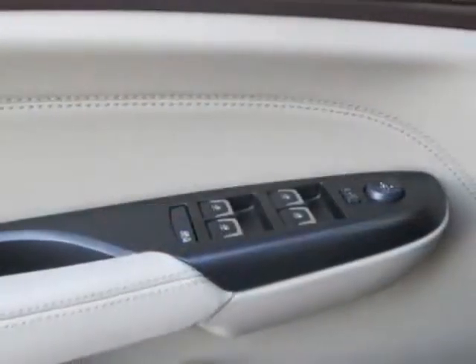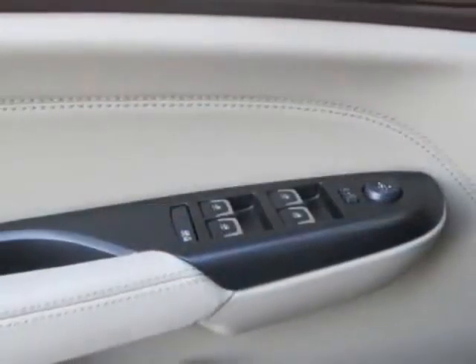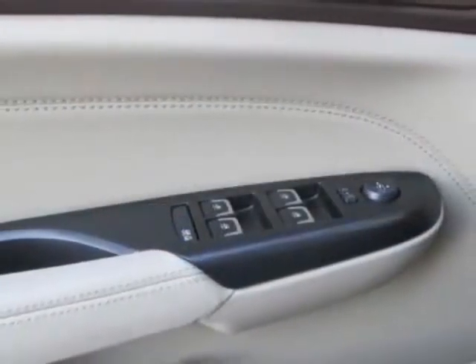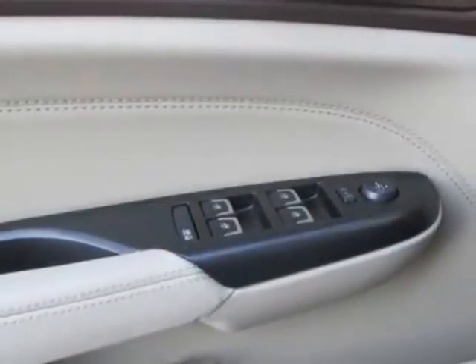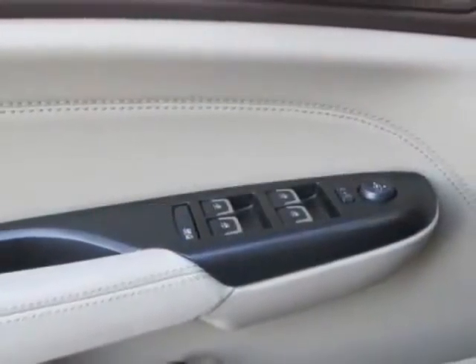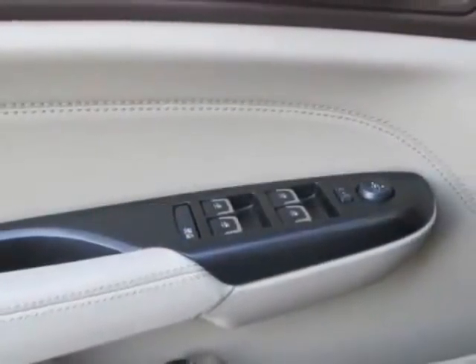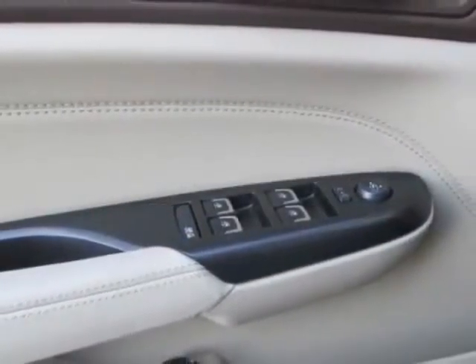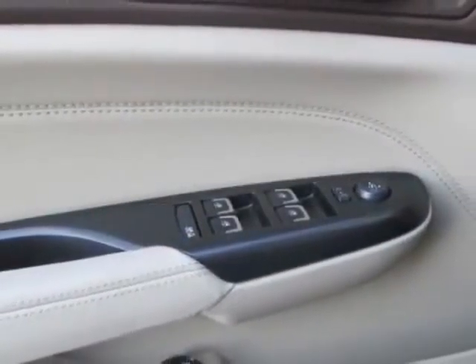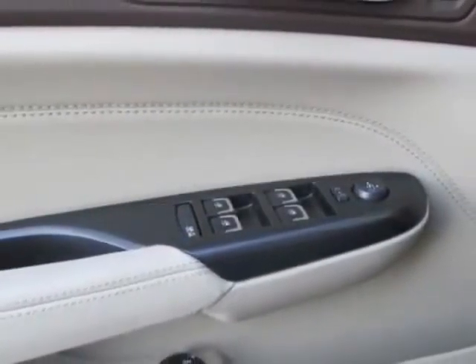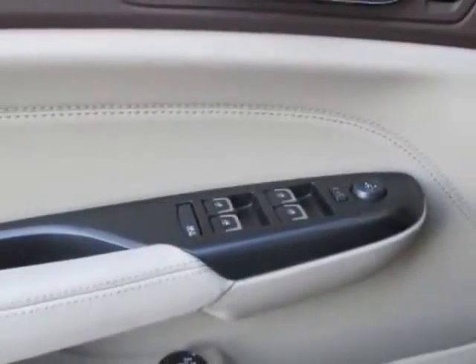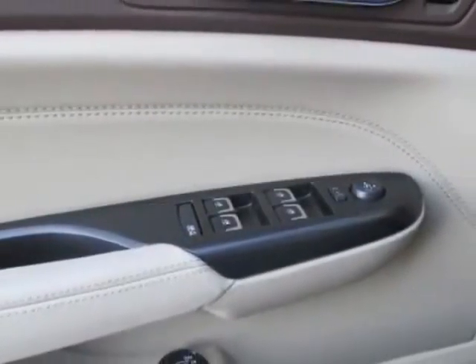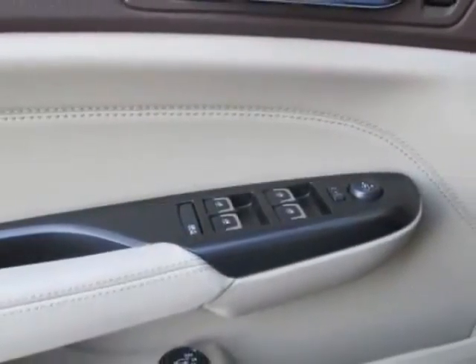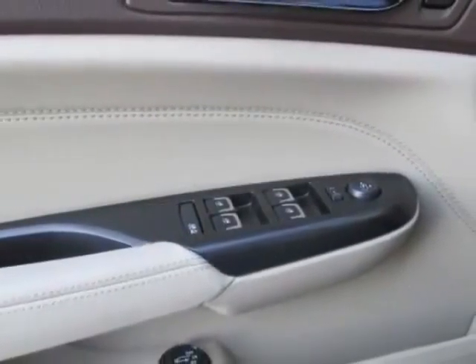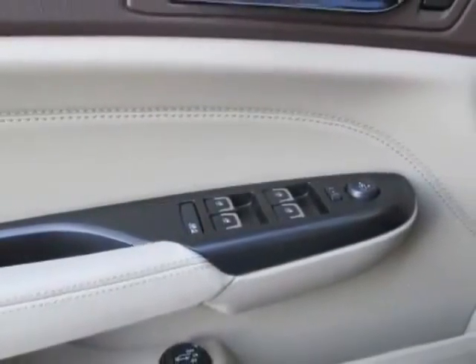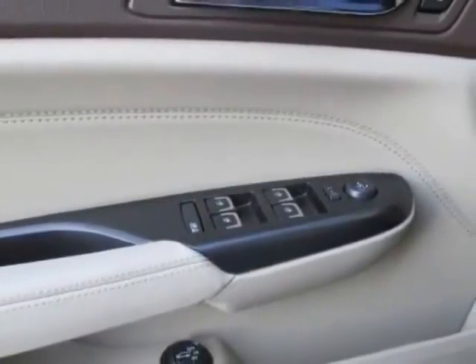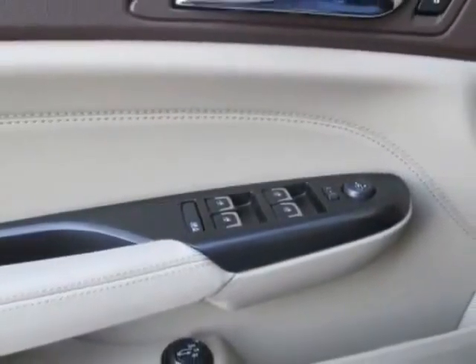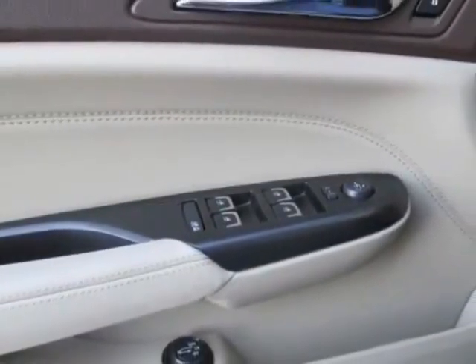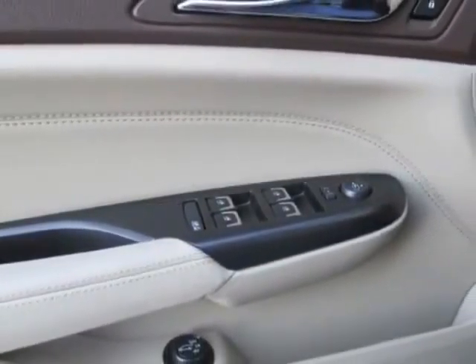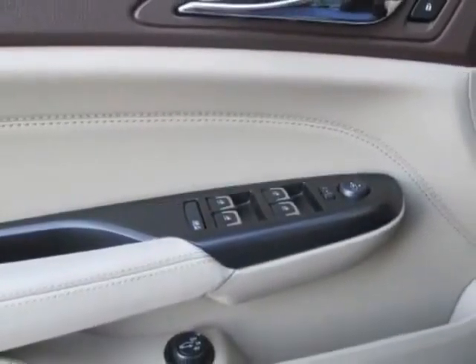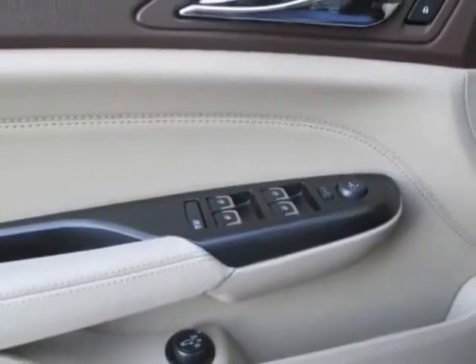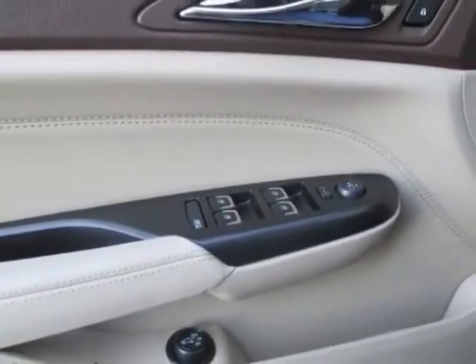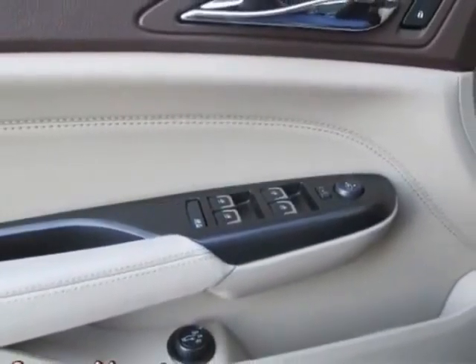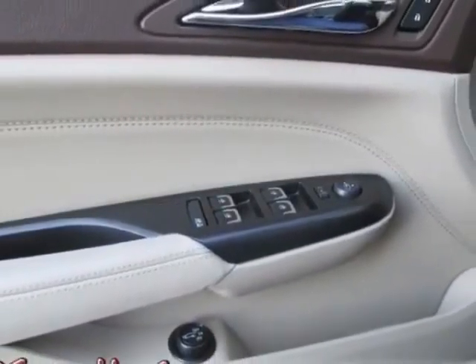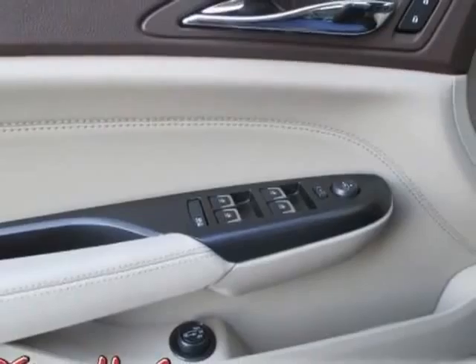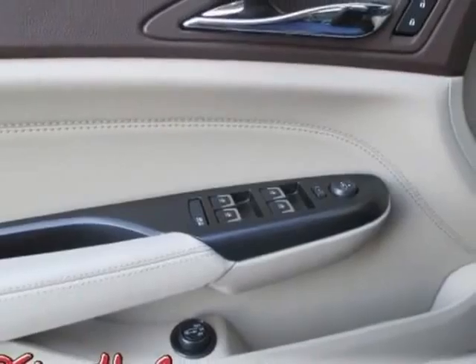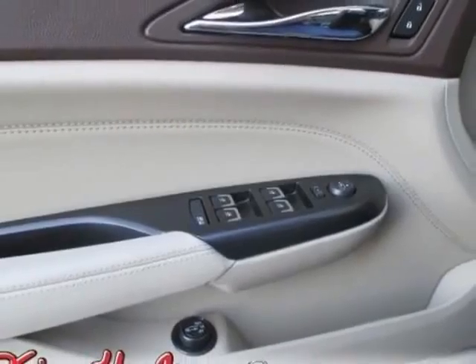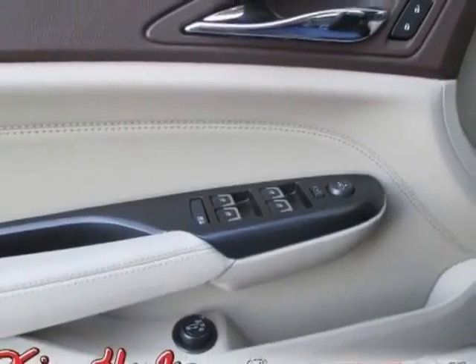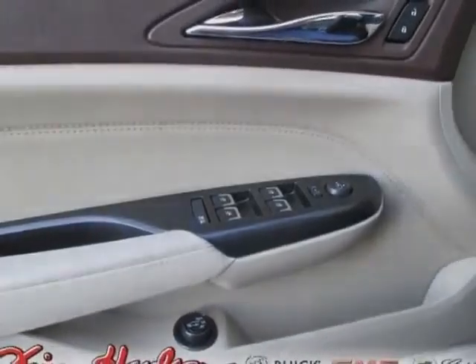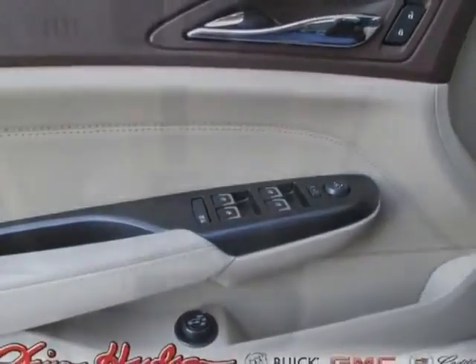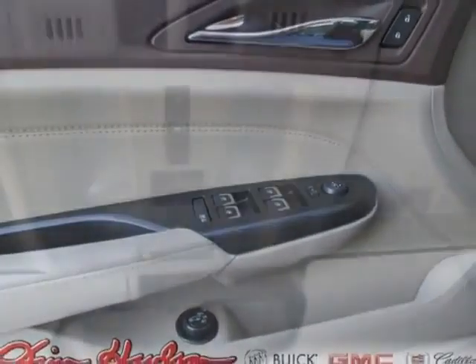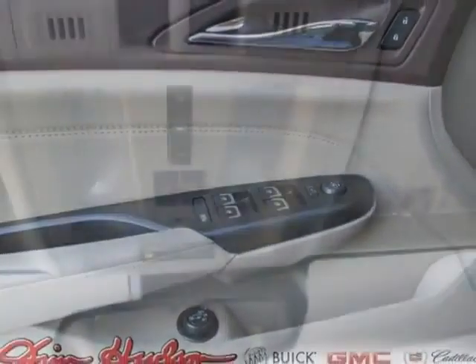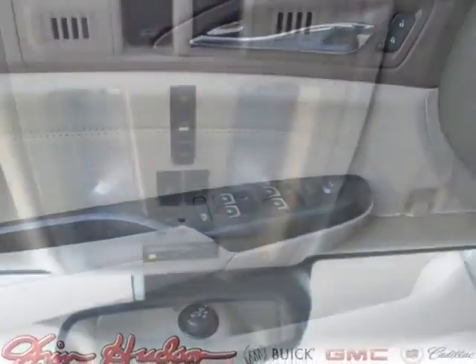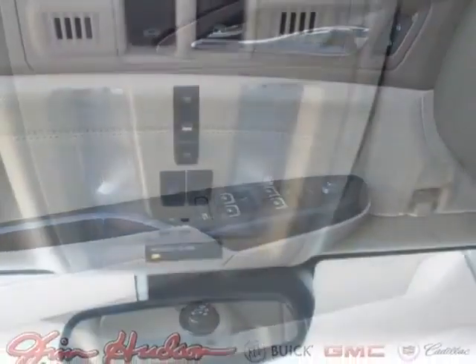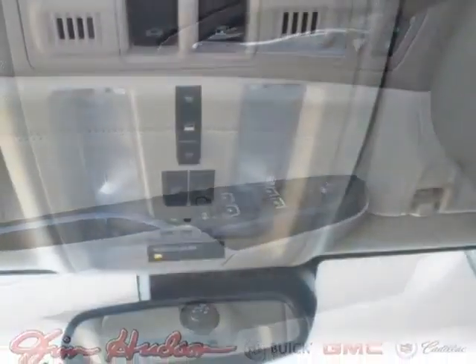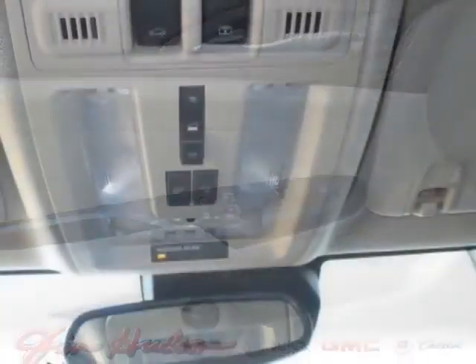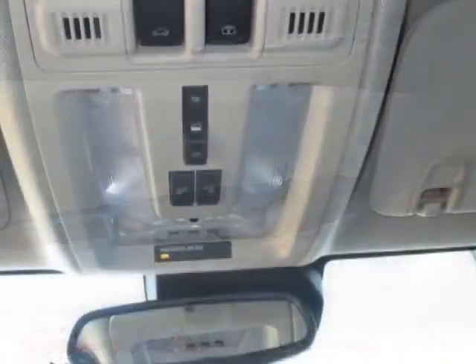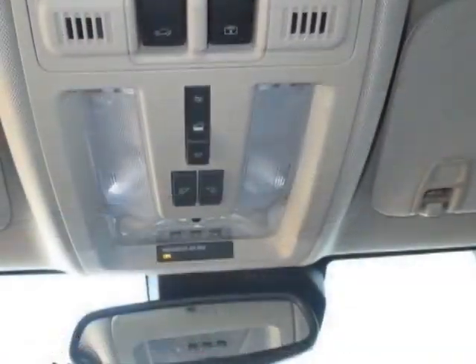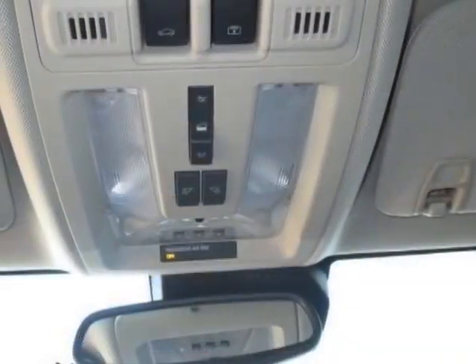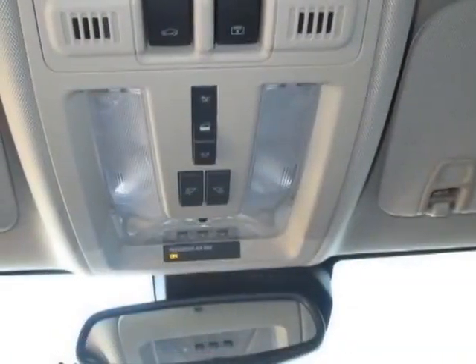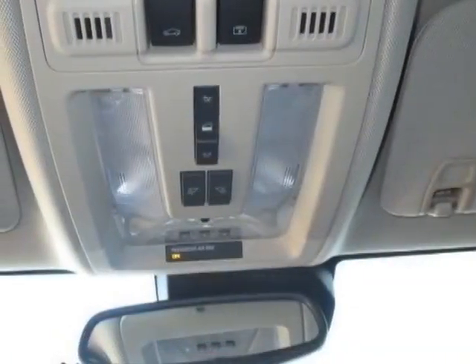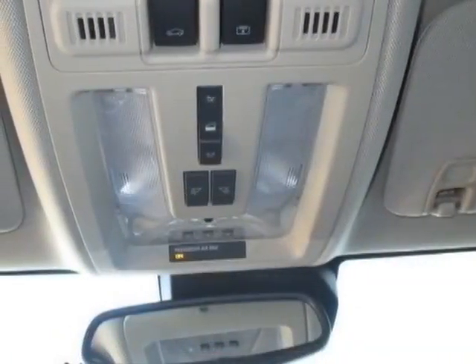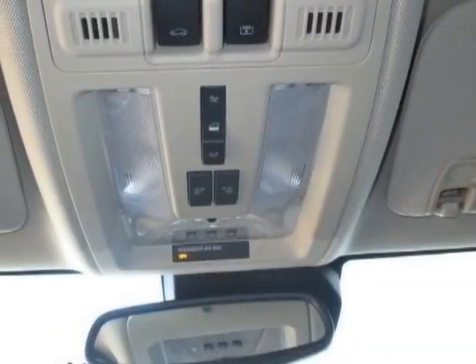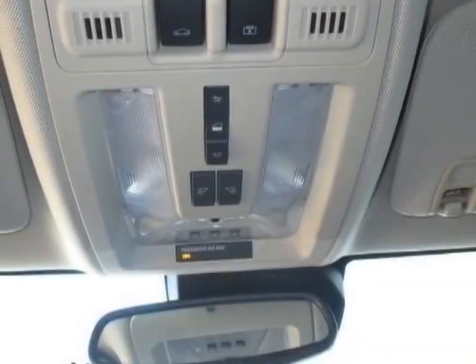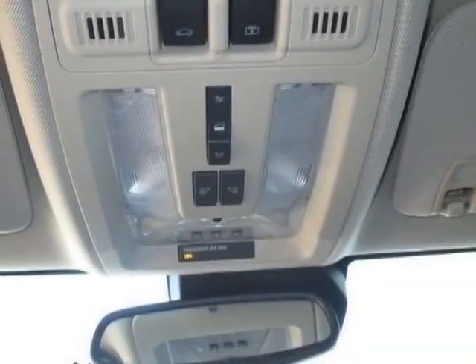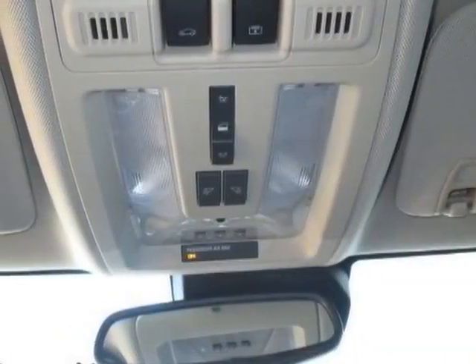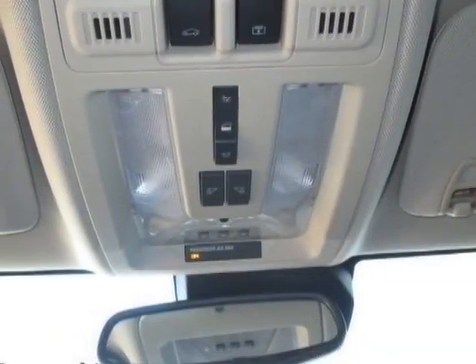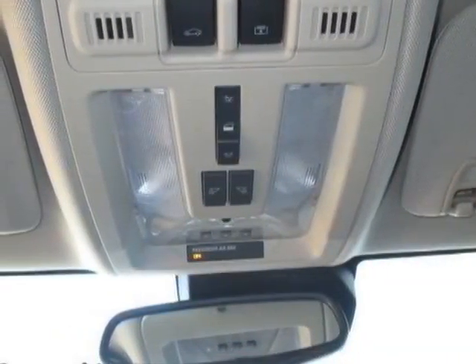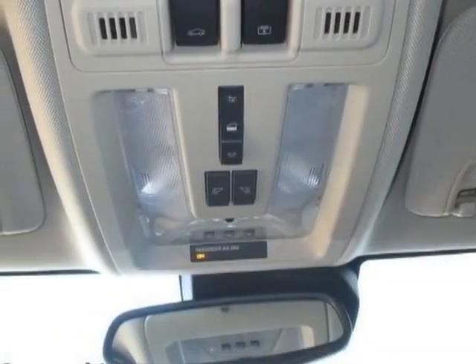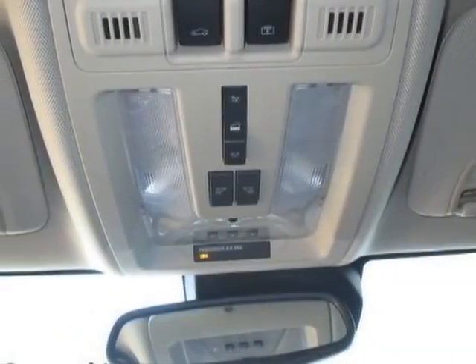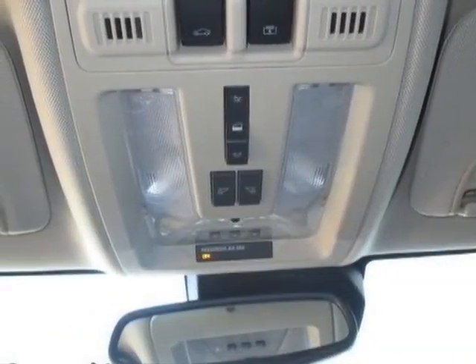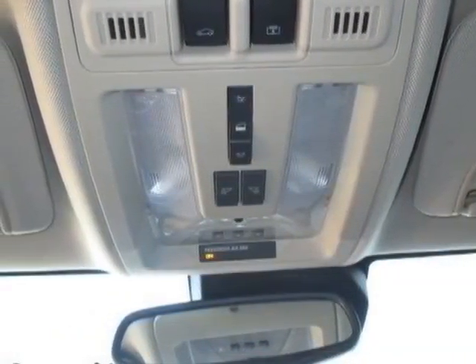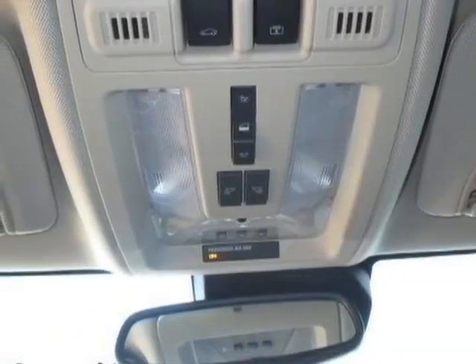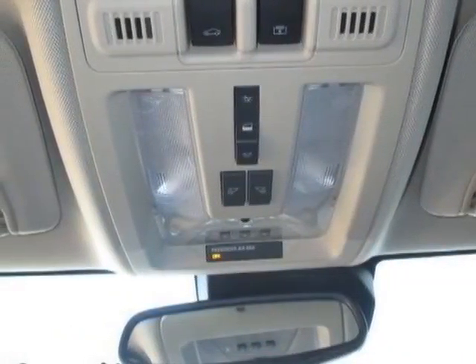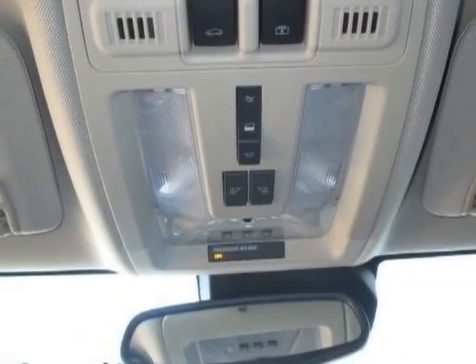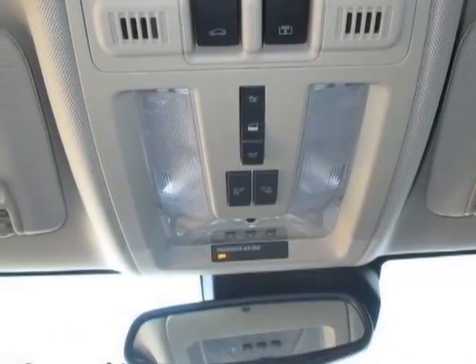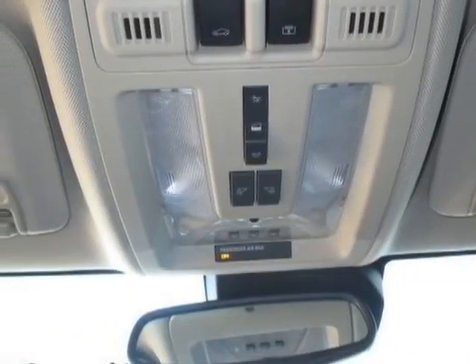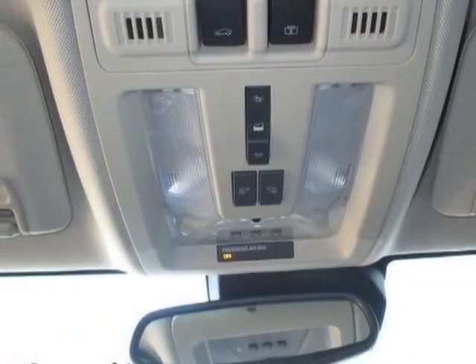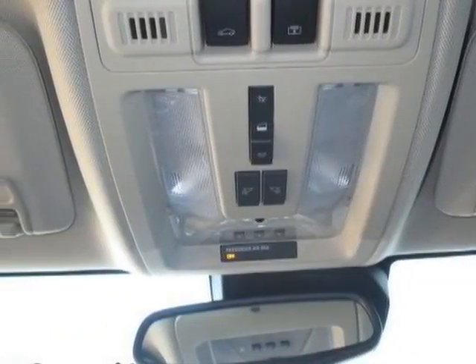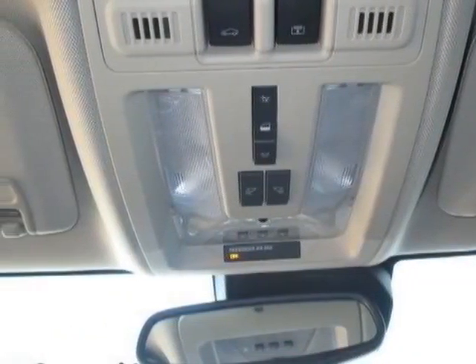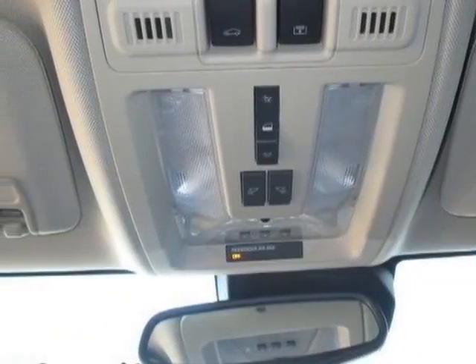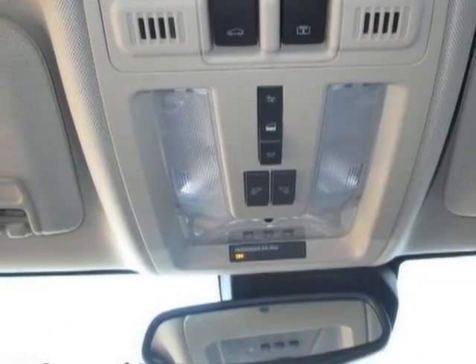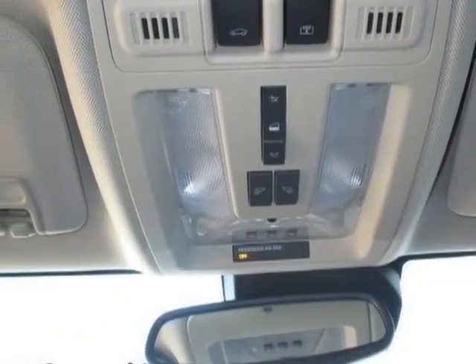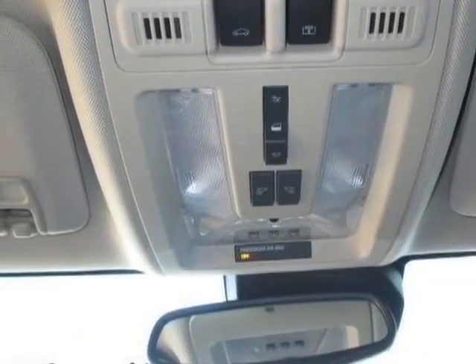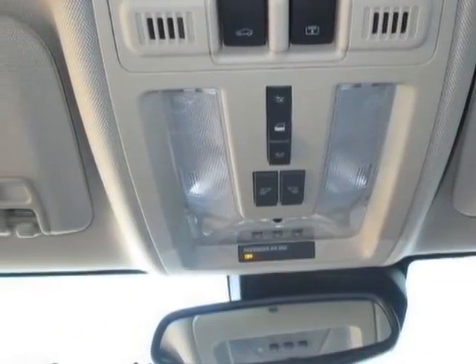FWD, 6T70, driver awareness package, wheels 20 inches X8.